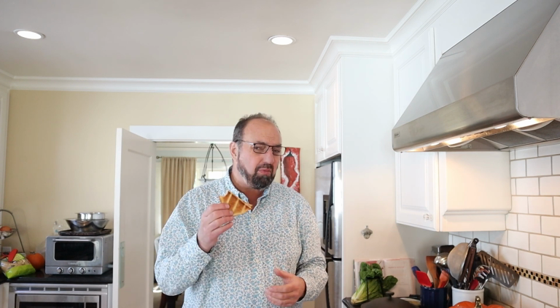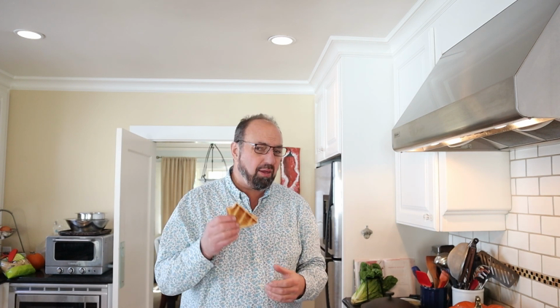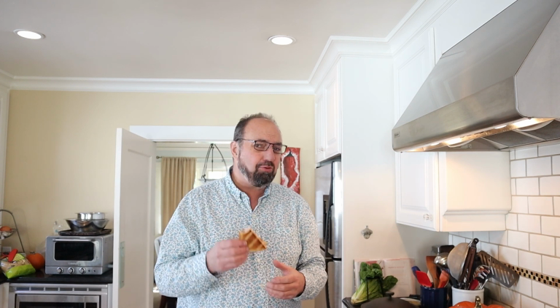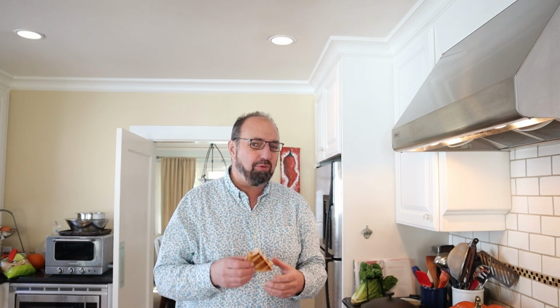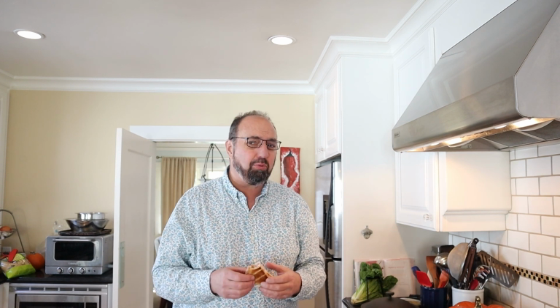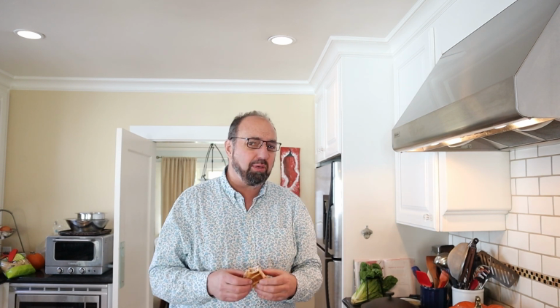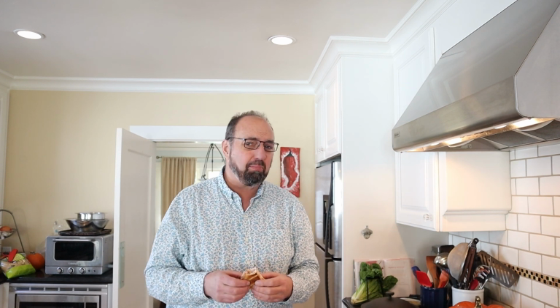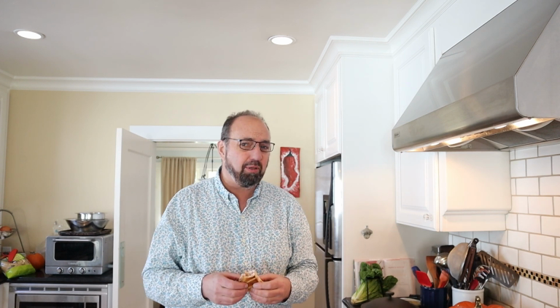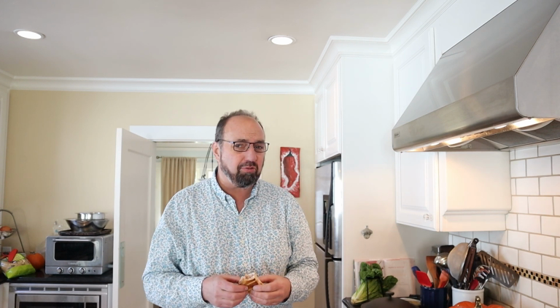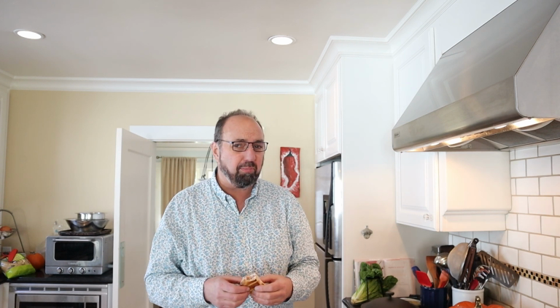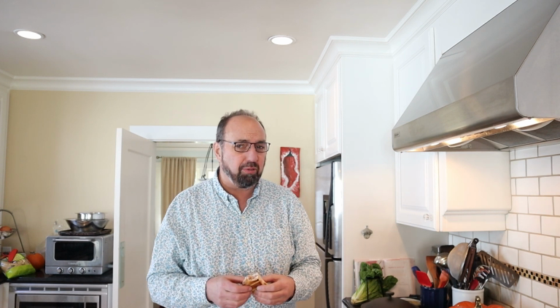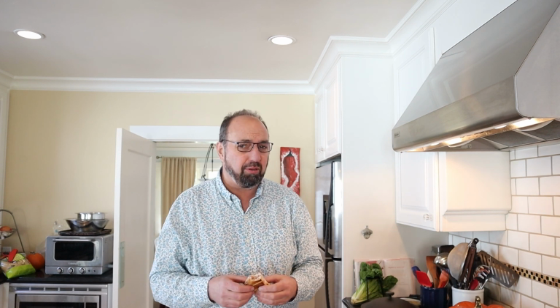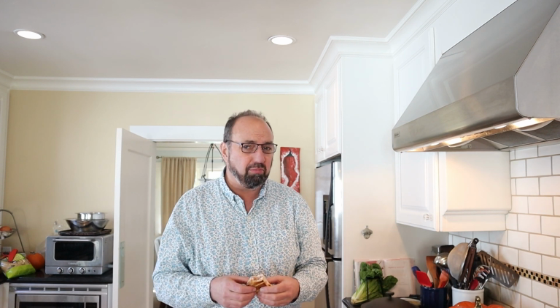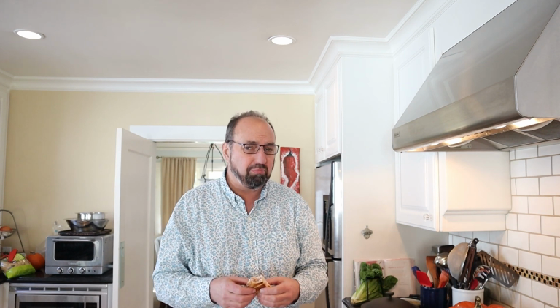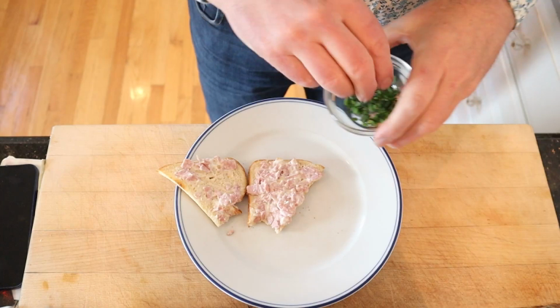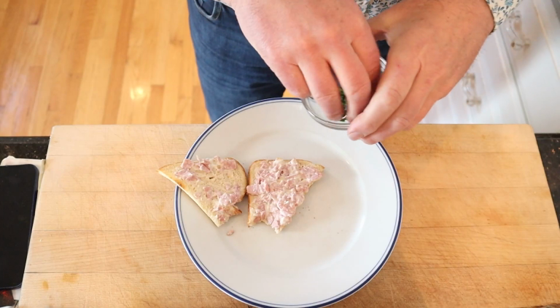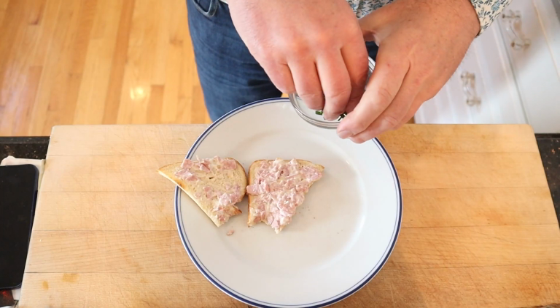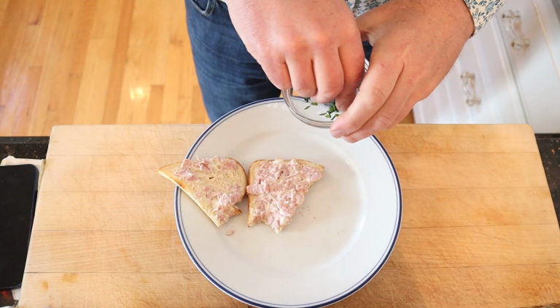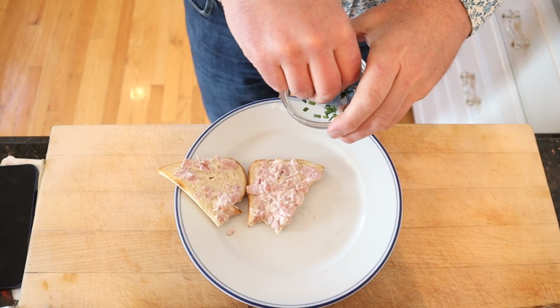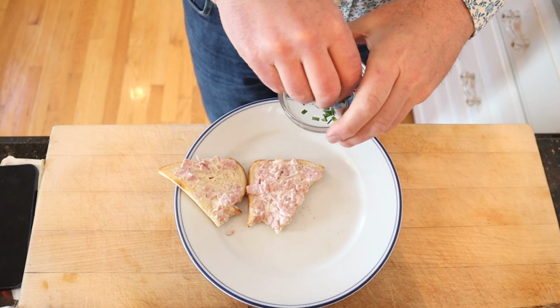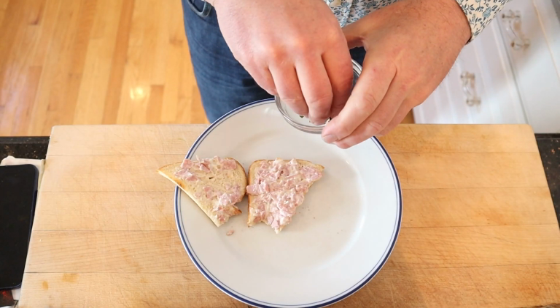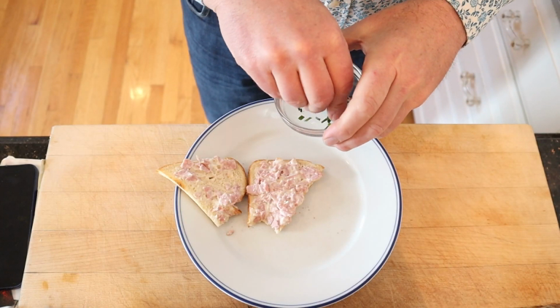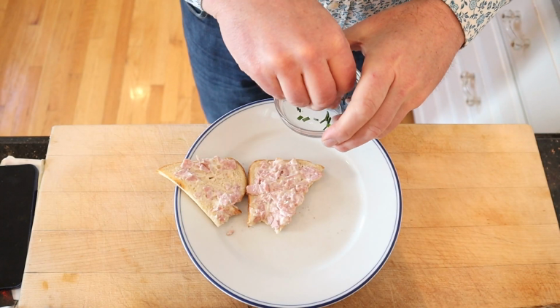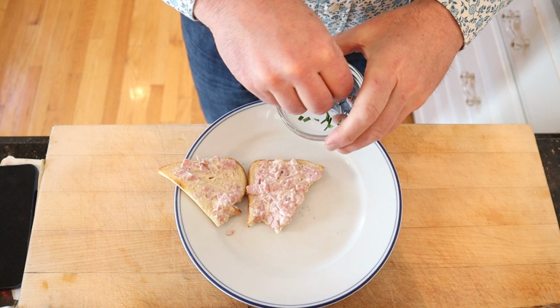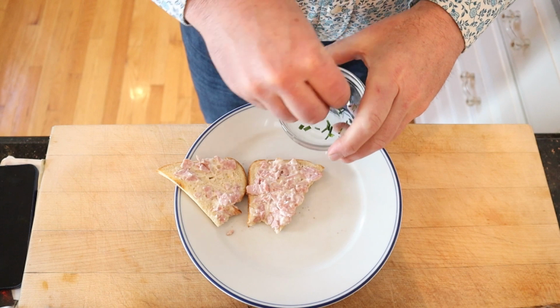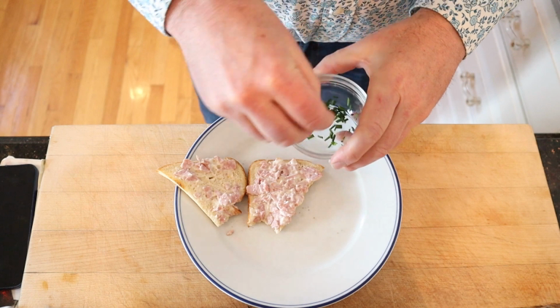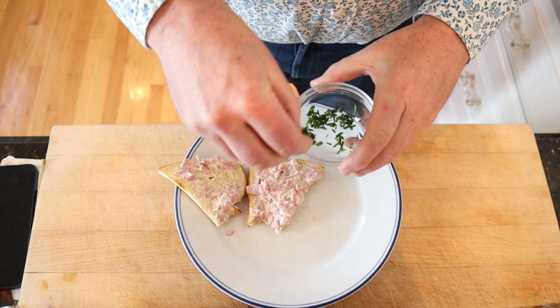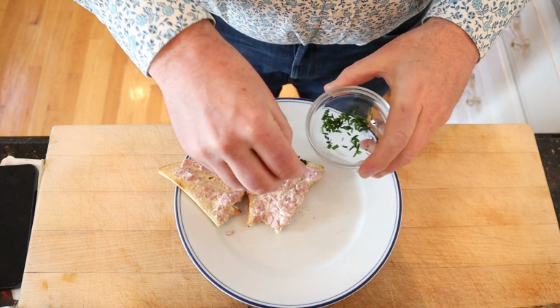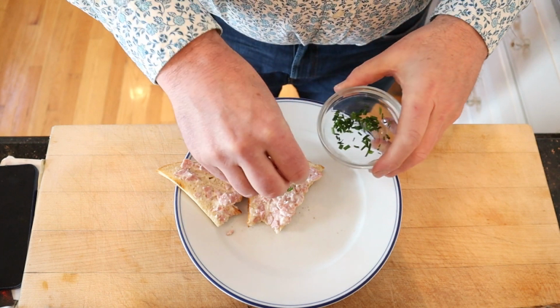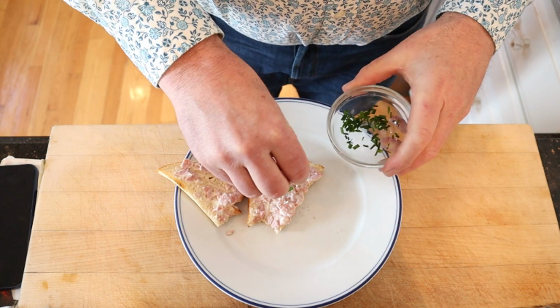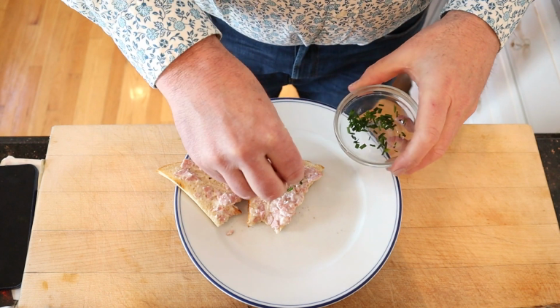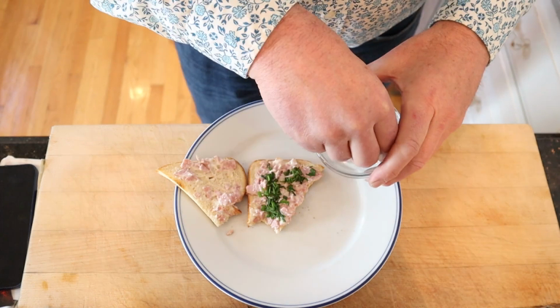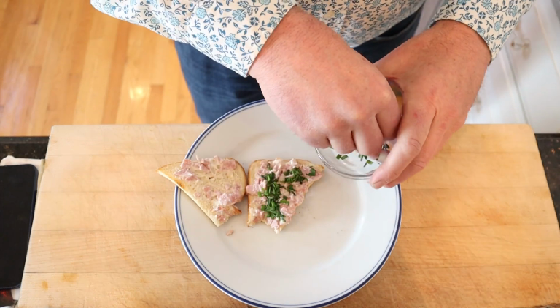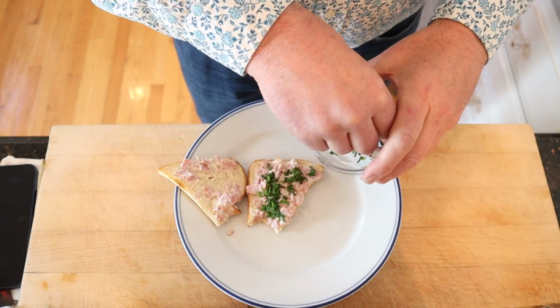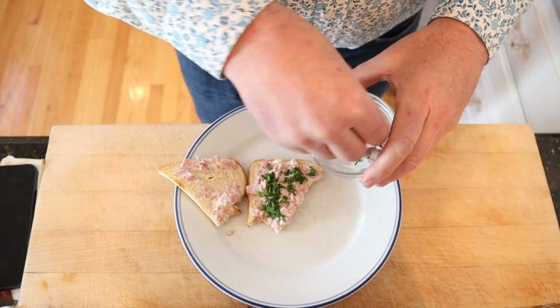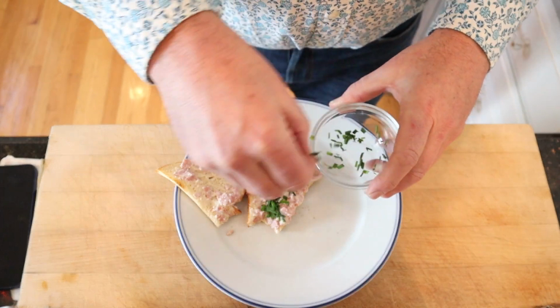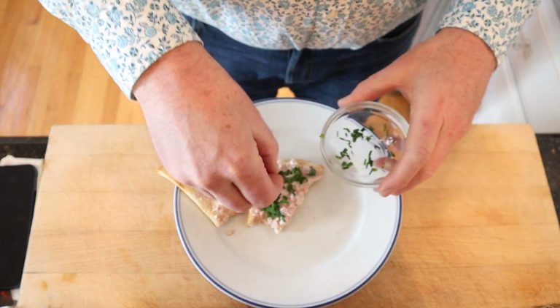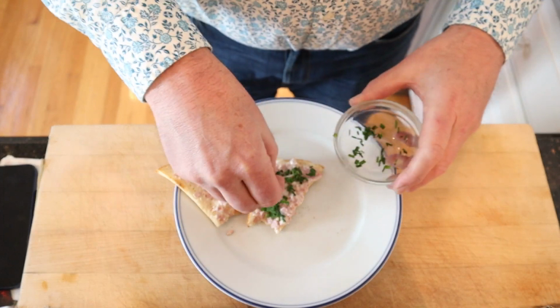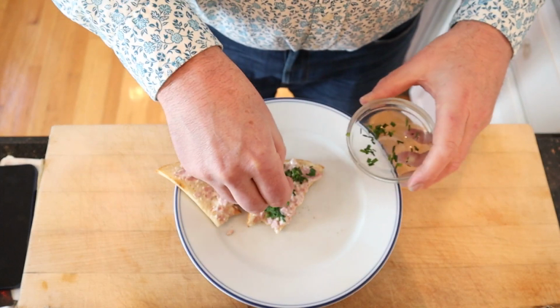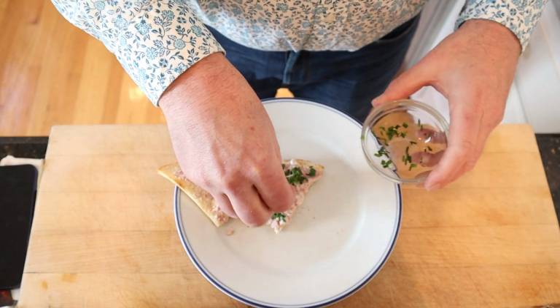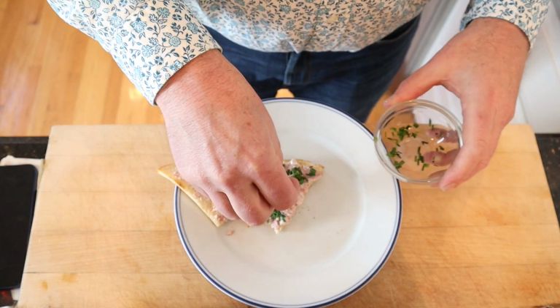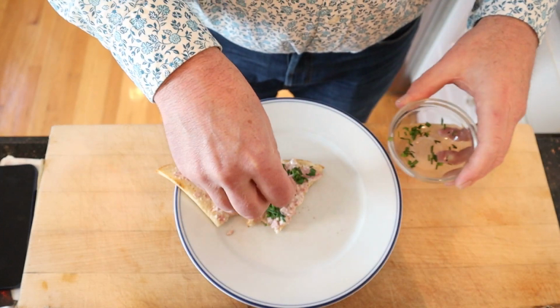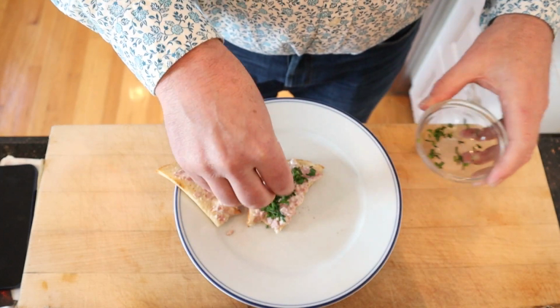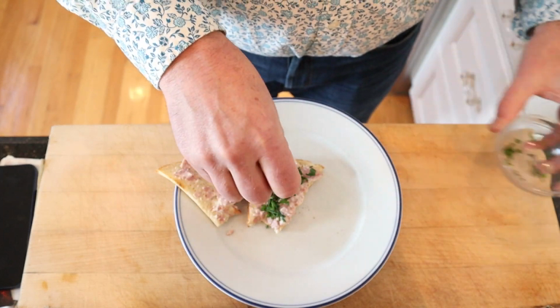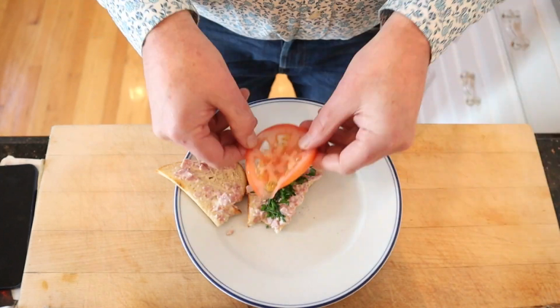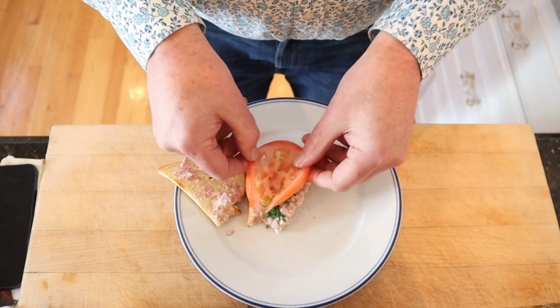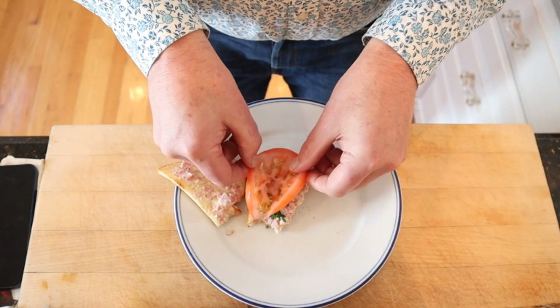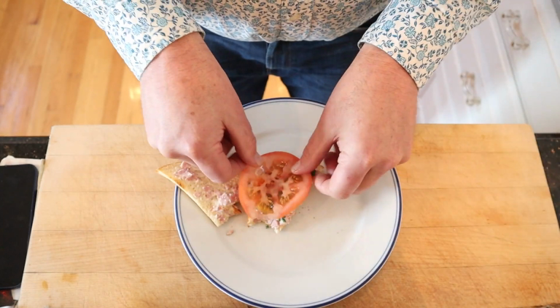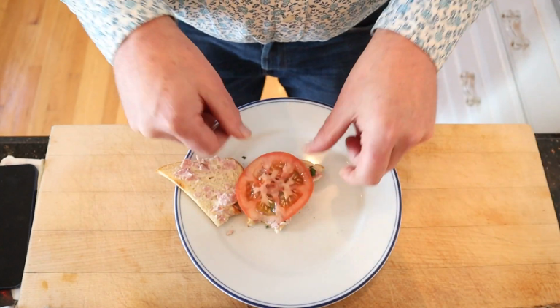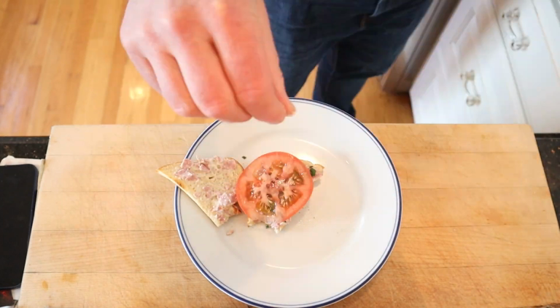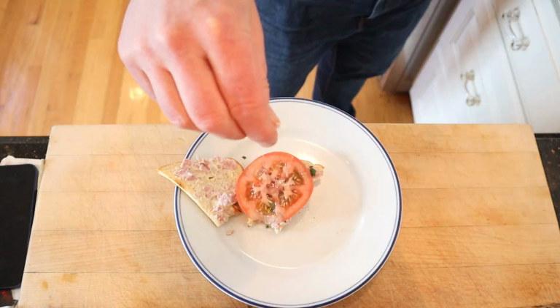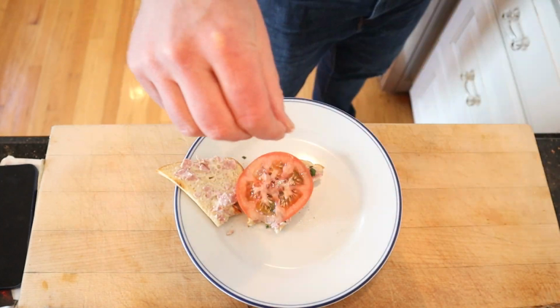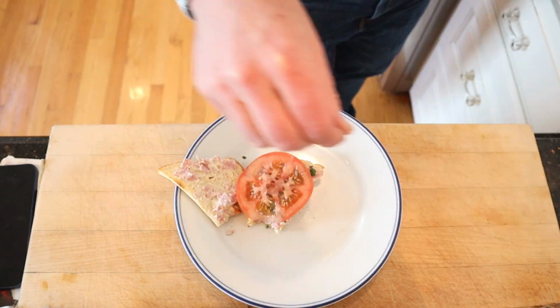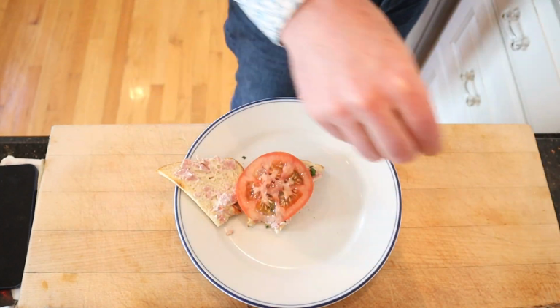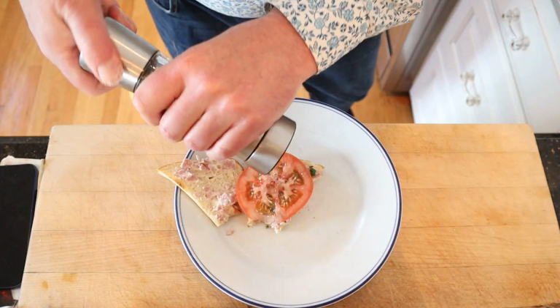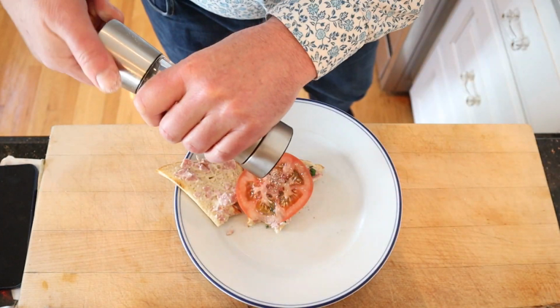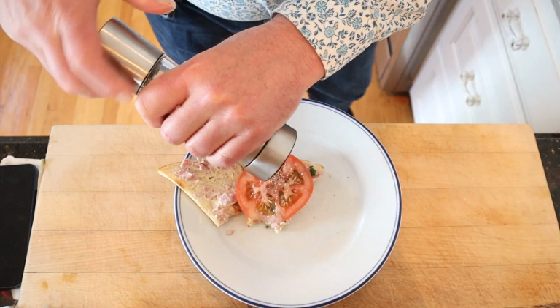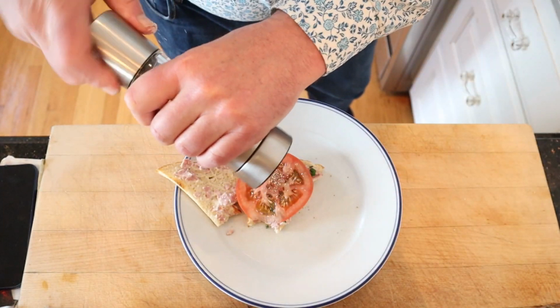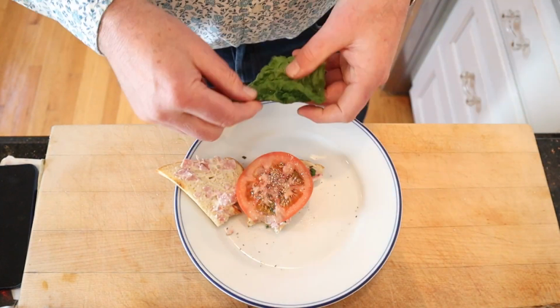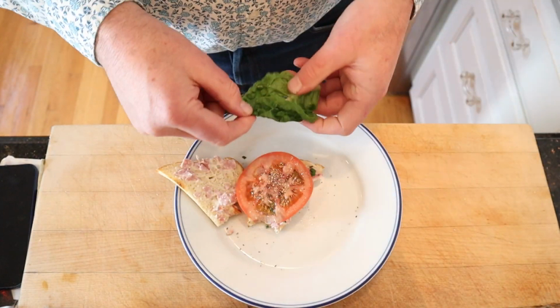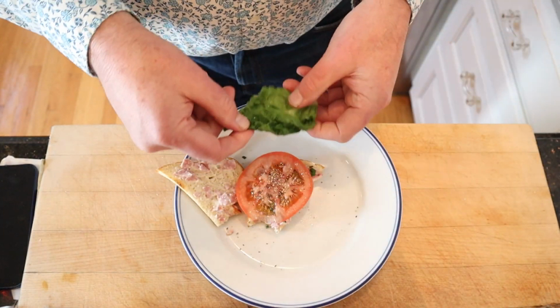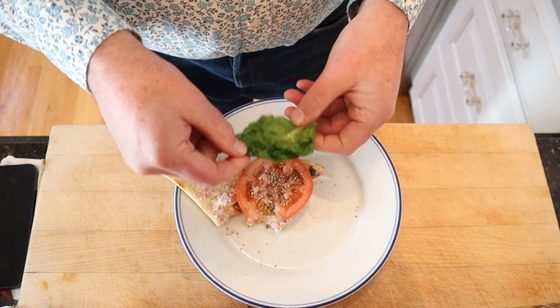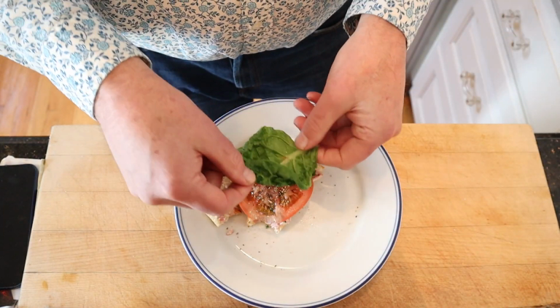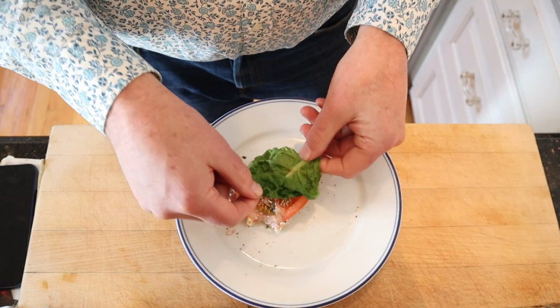I do think we can plus it up a little. I'm gonna add a little bit of chopped chives — actually a lot of chopped chives — tomato, salt, pepper, and a little bit of lettuce.